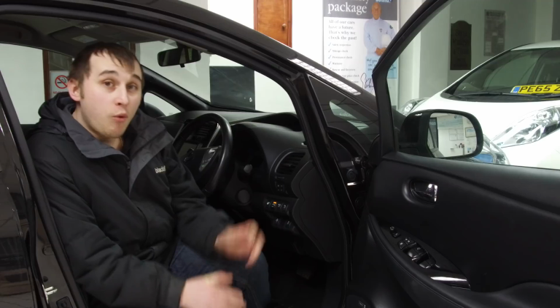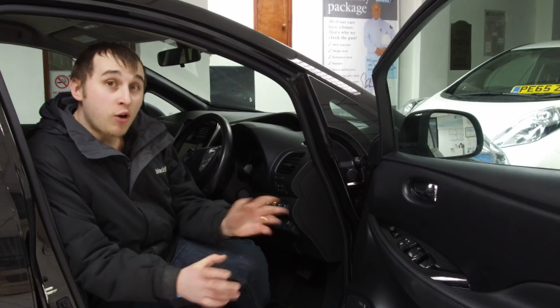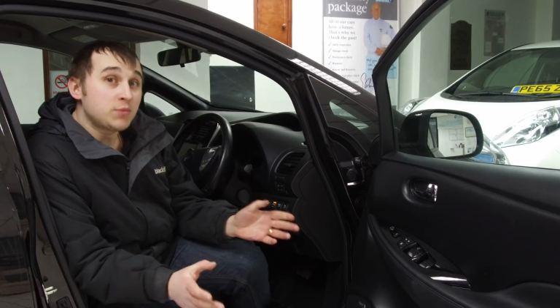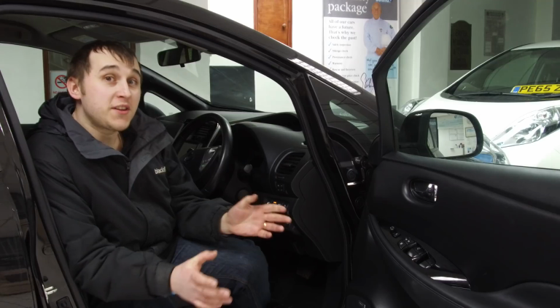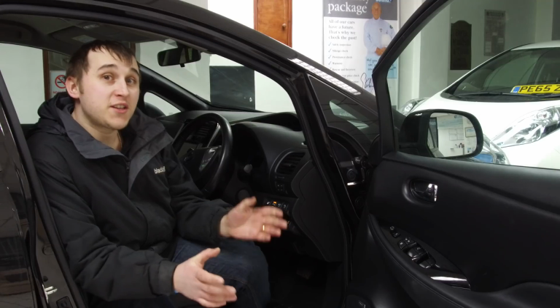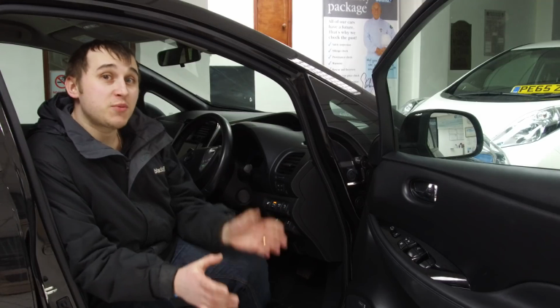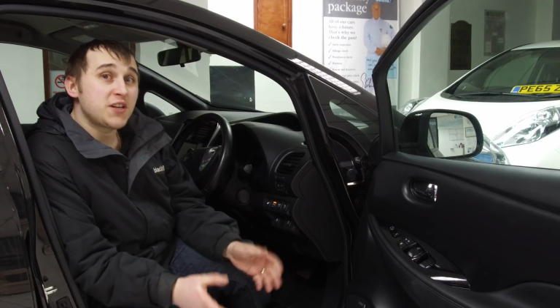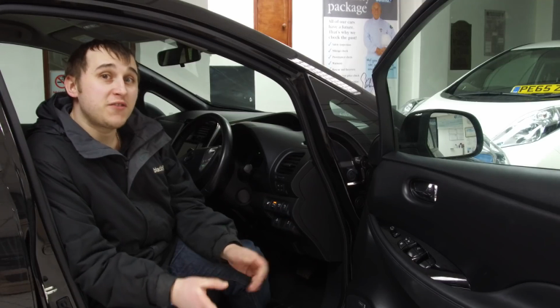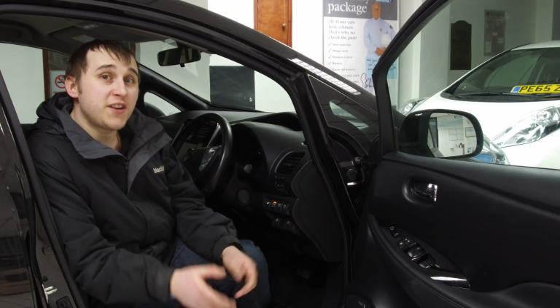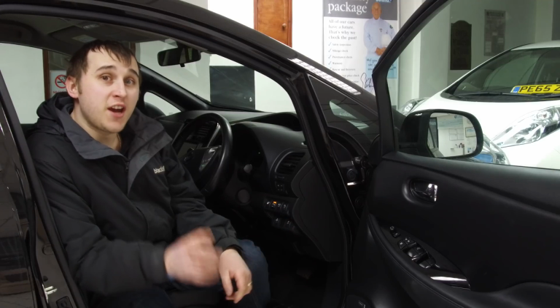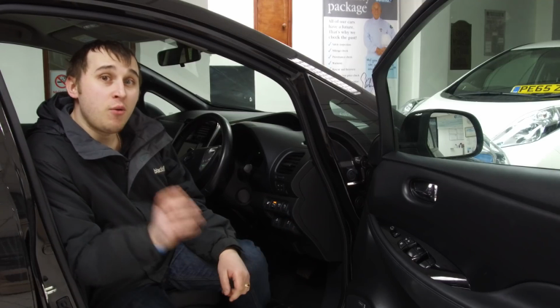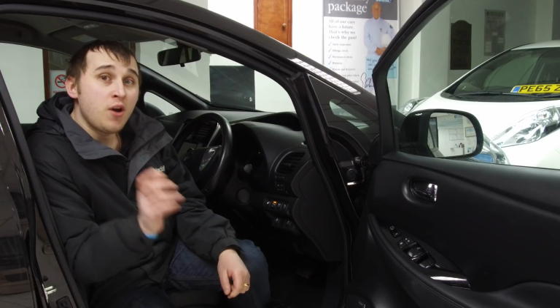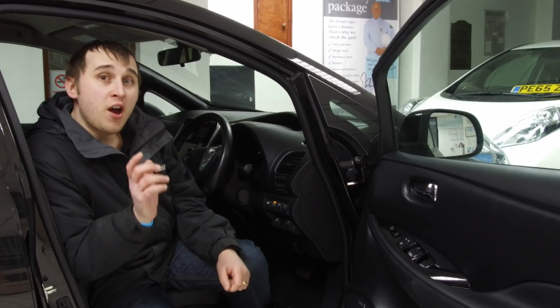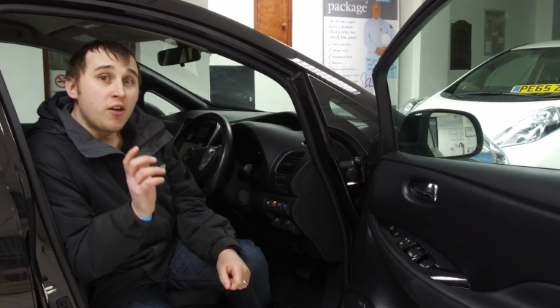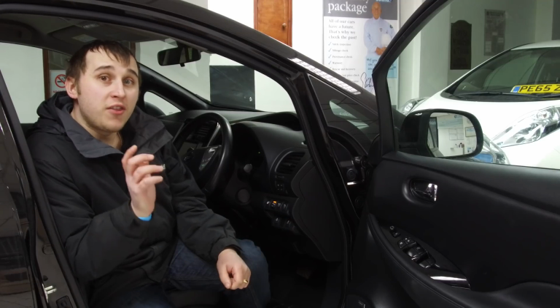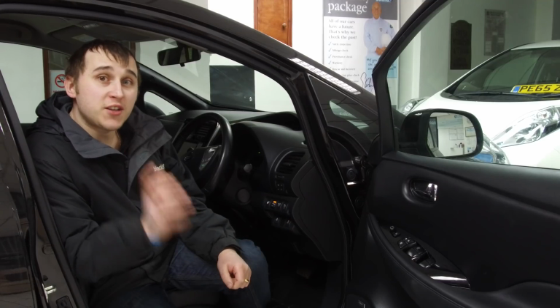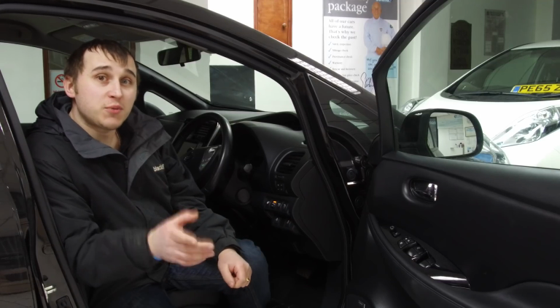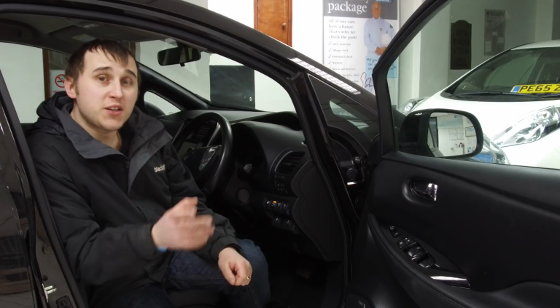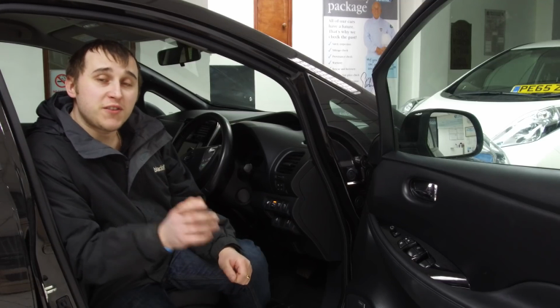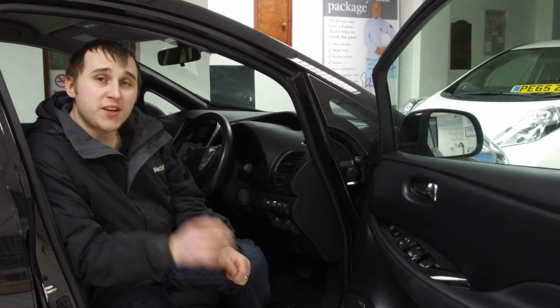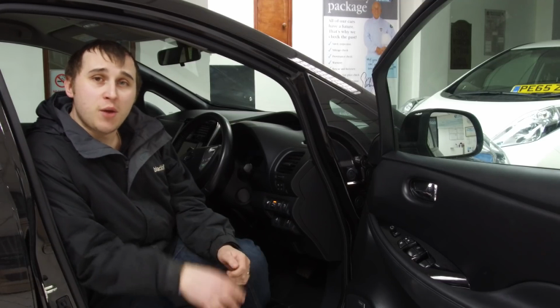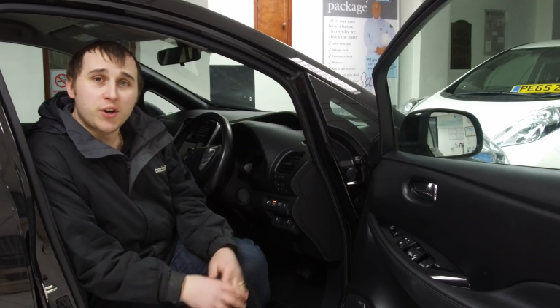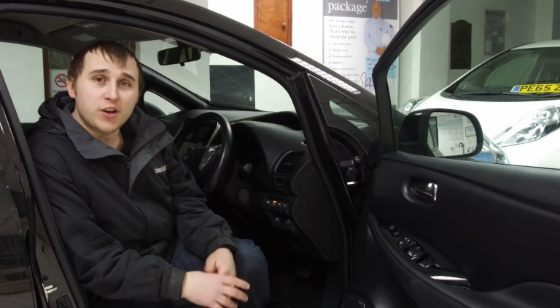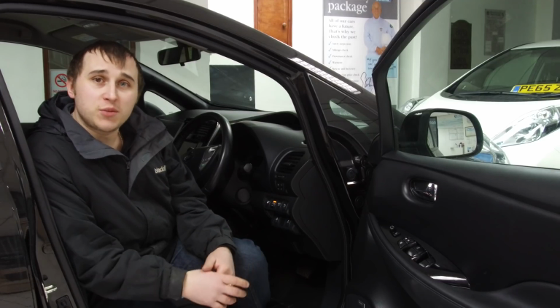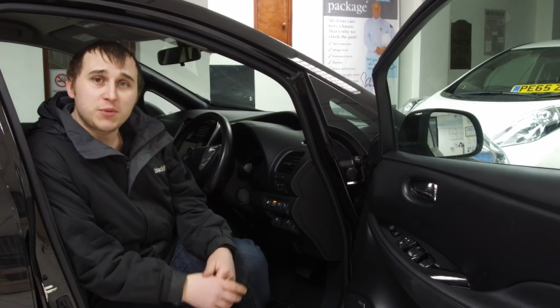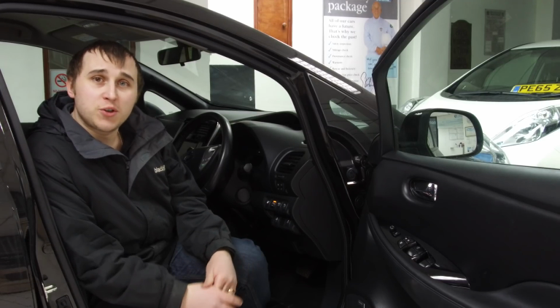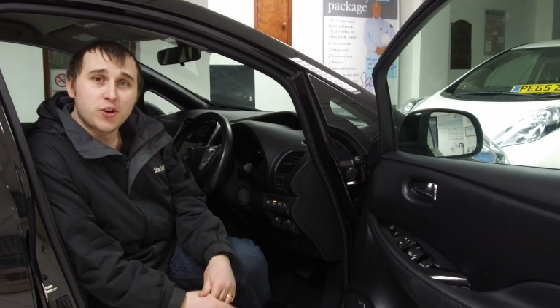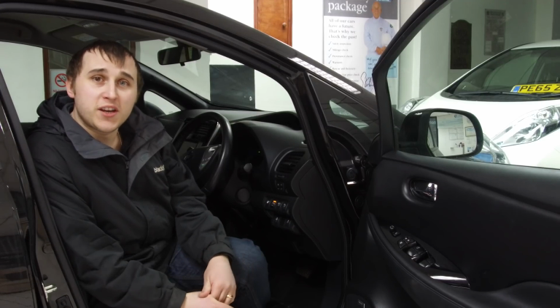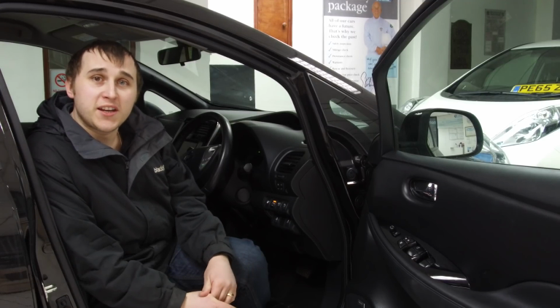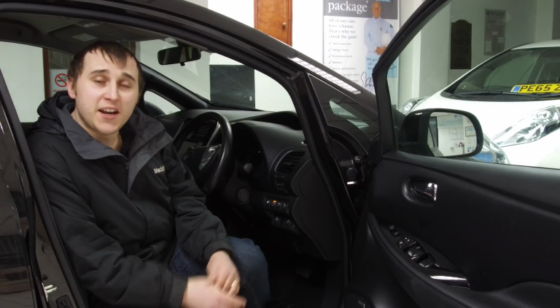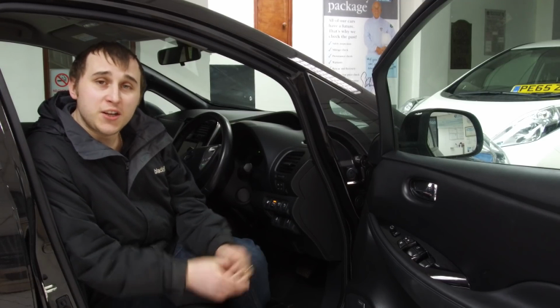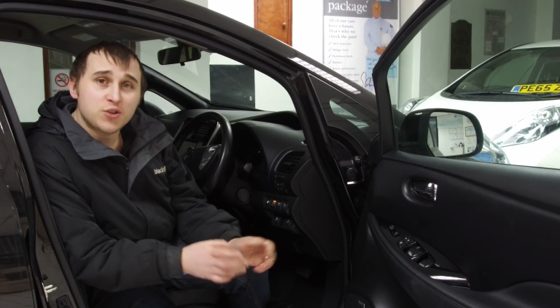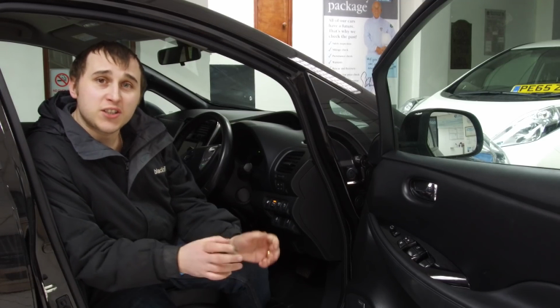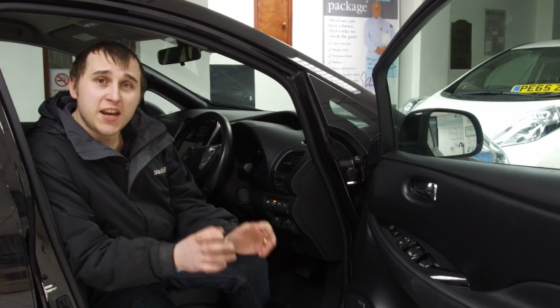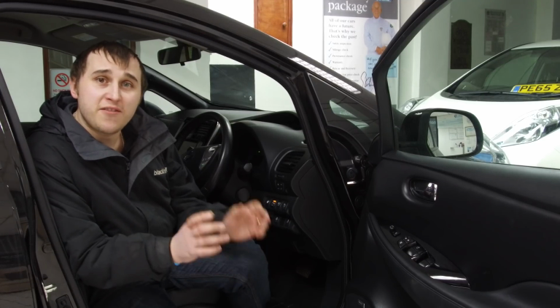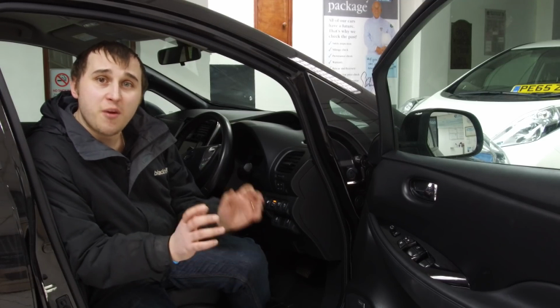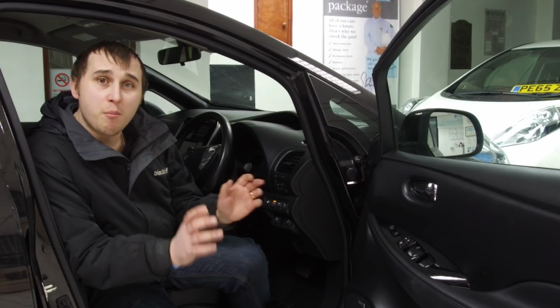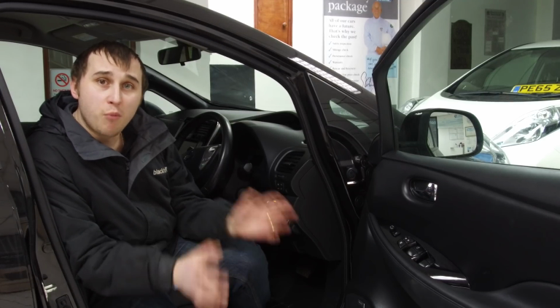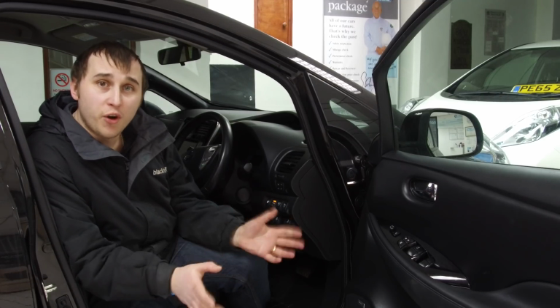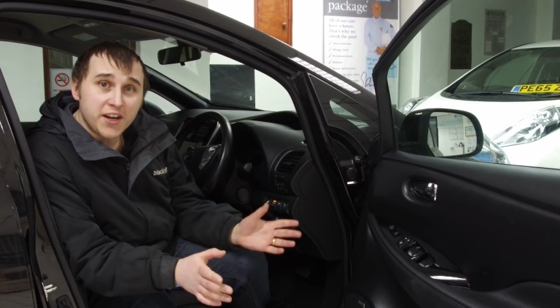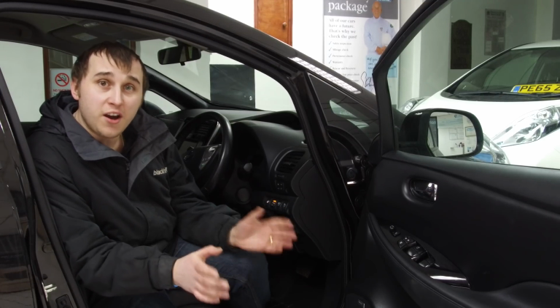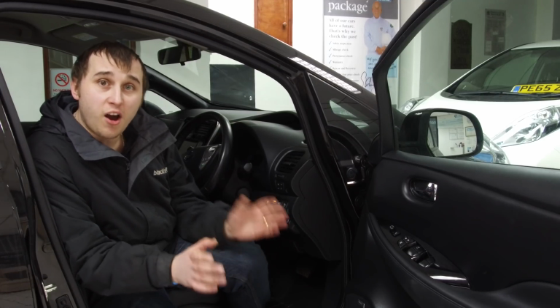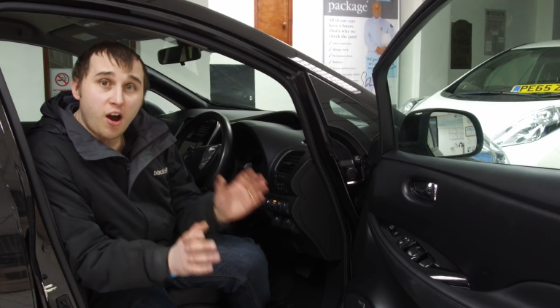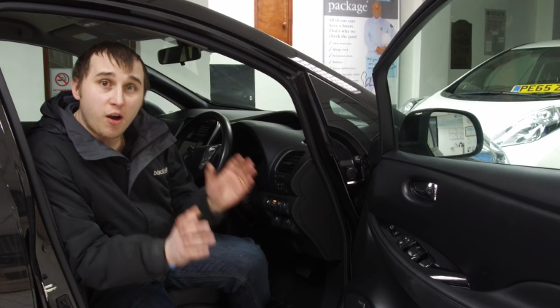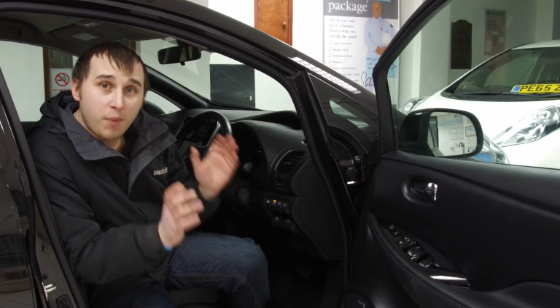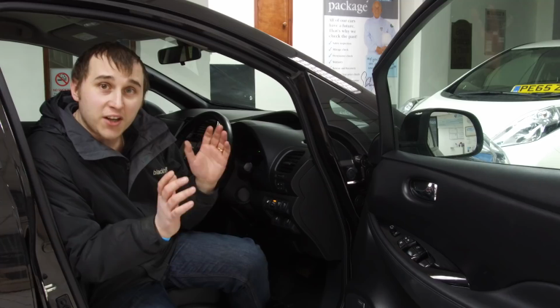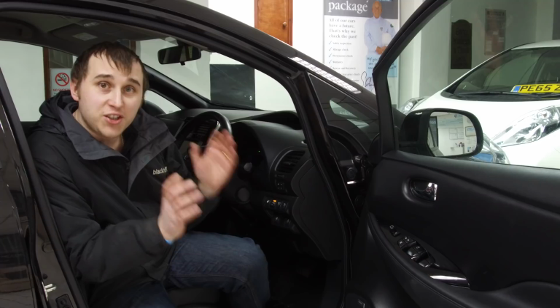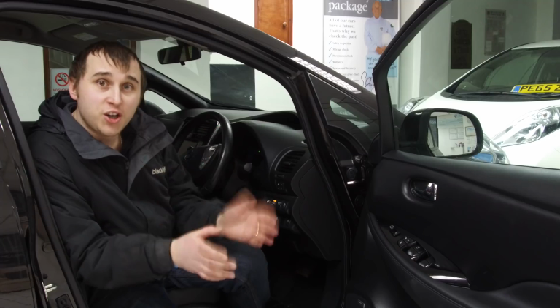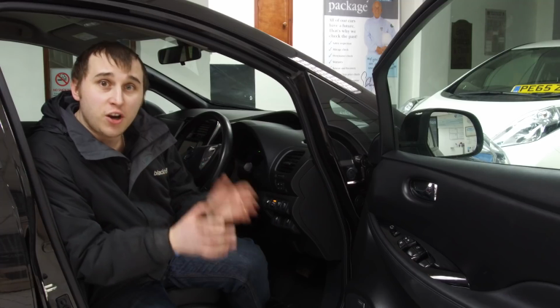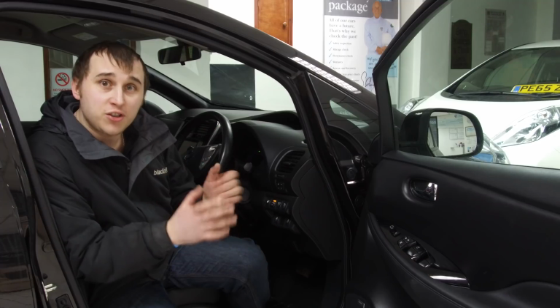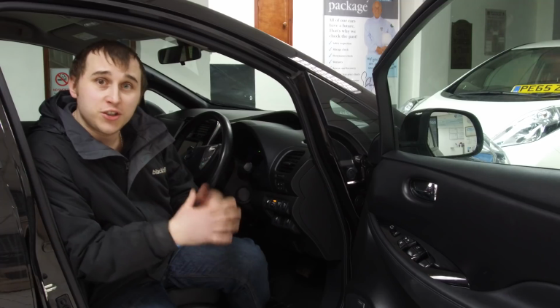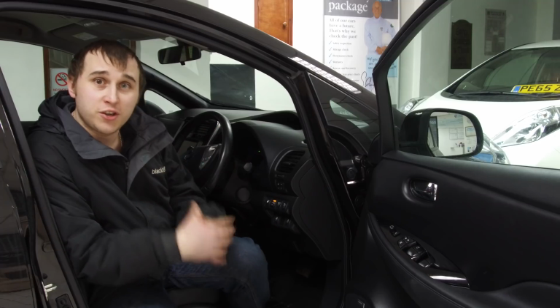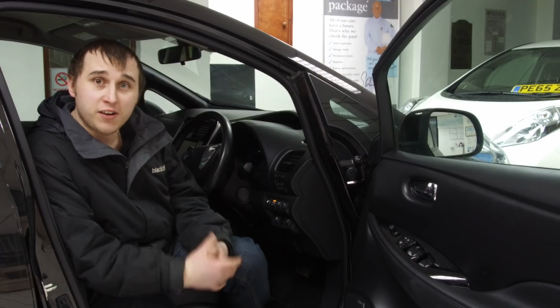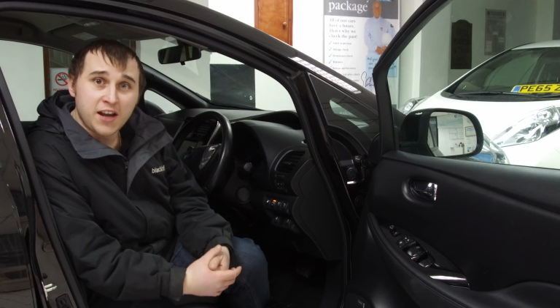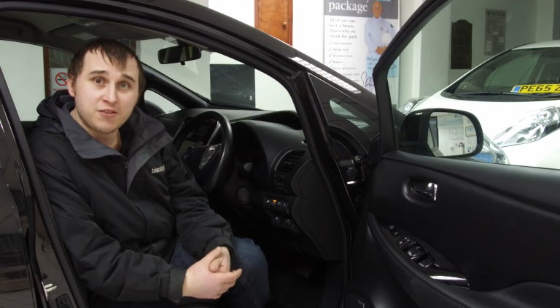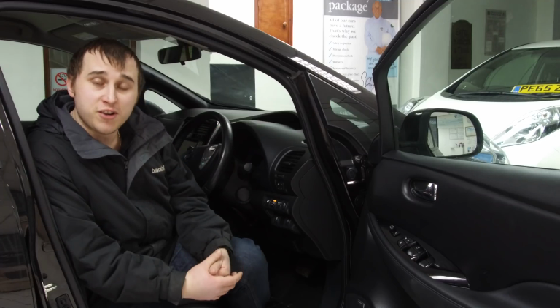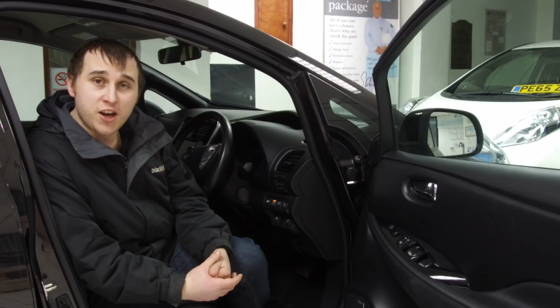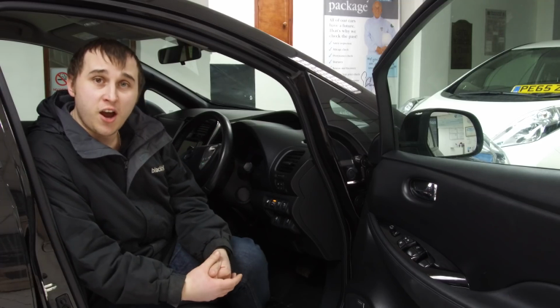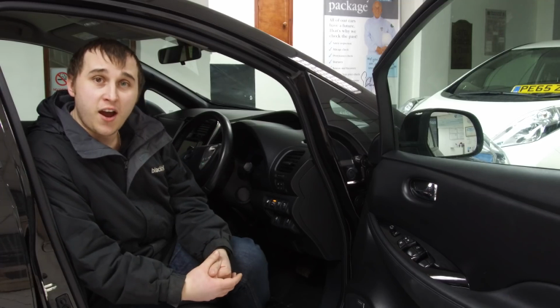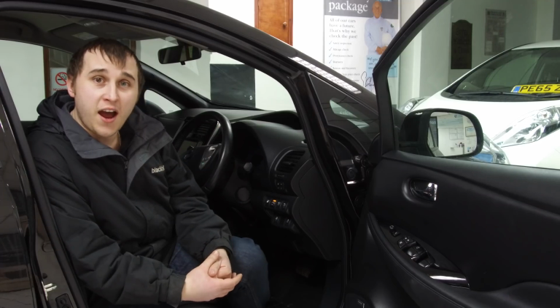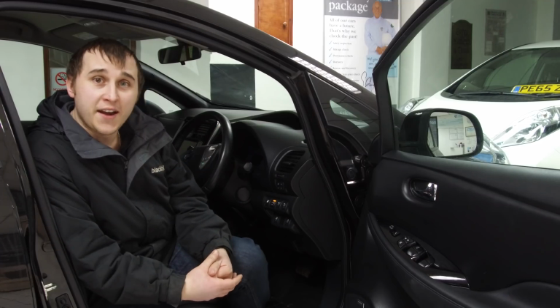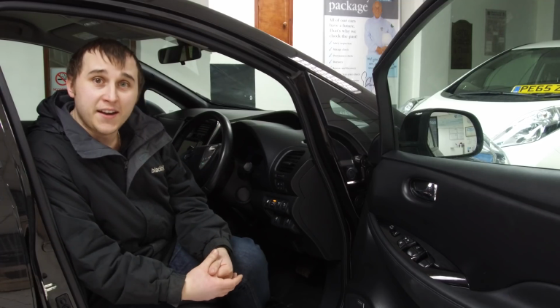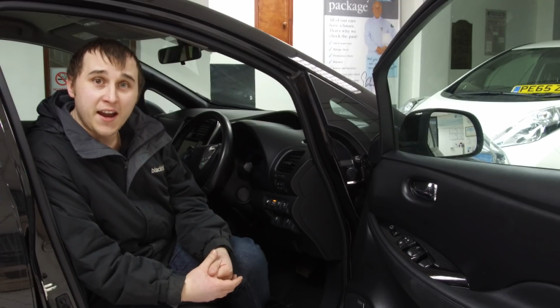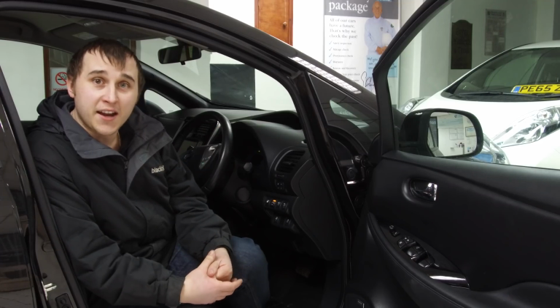Welcome to this week's video. This week we're going to be talking about whether you can save money by charging your electric car at night.